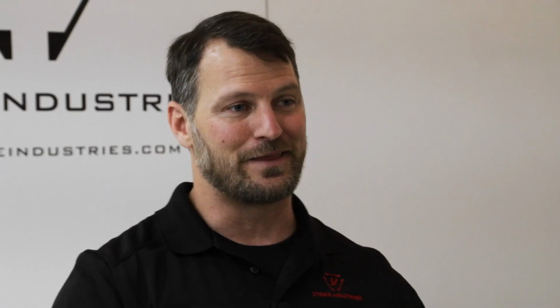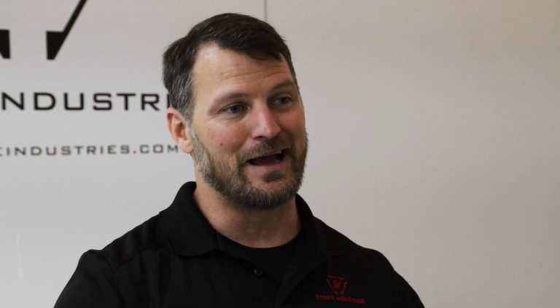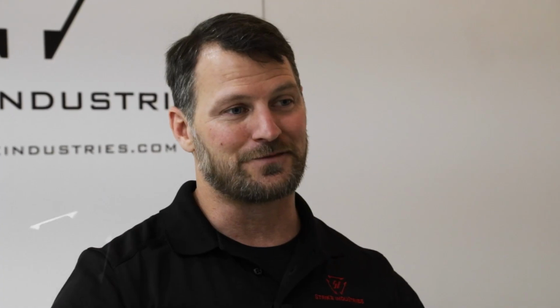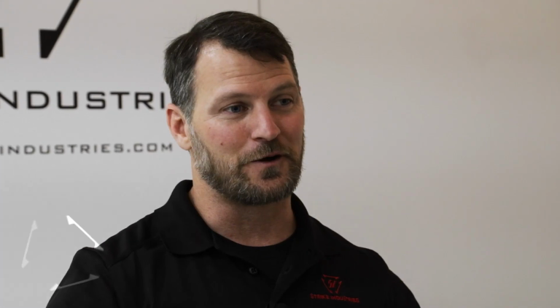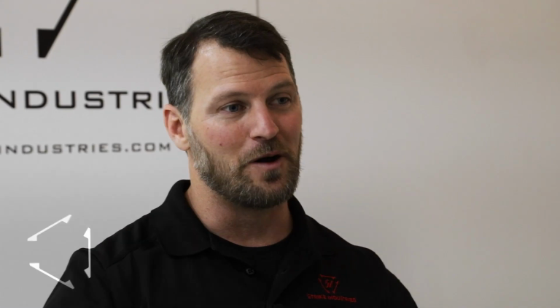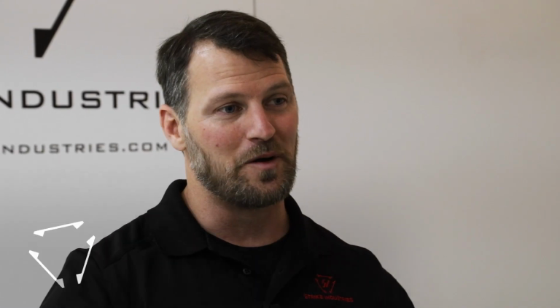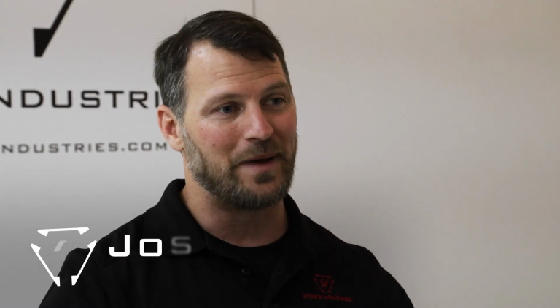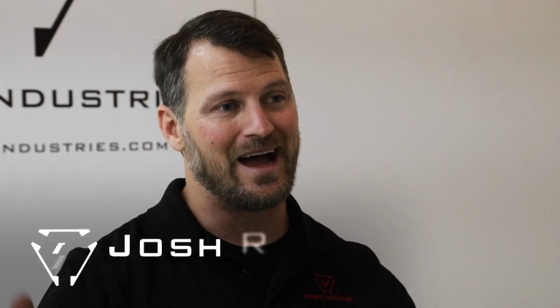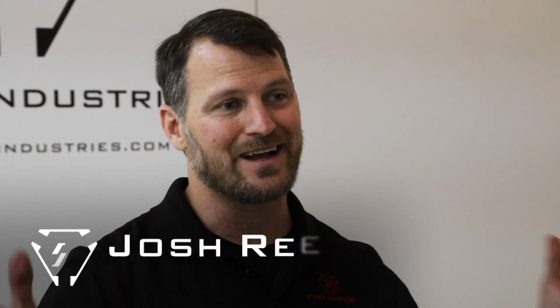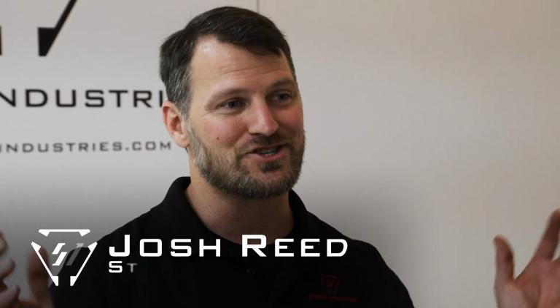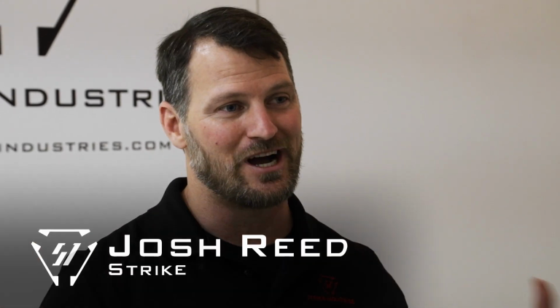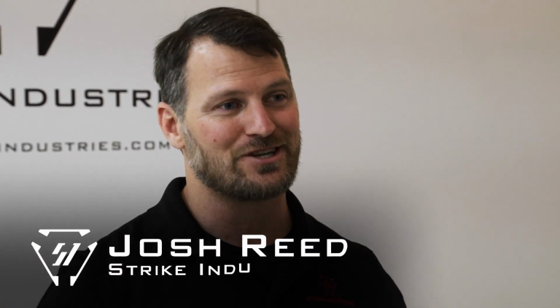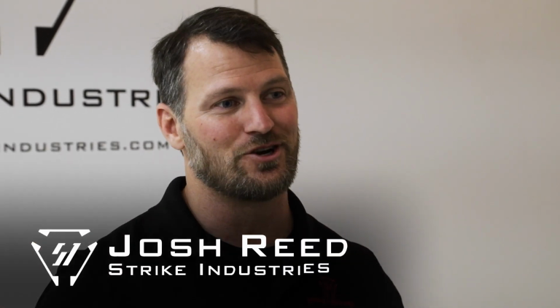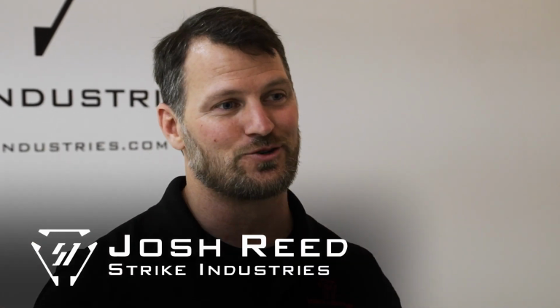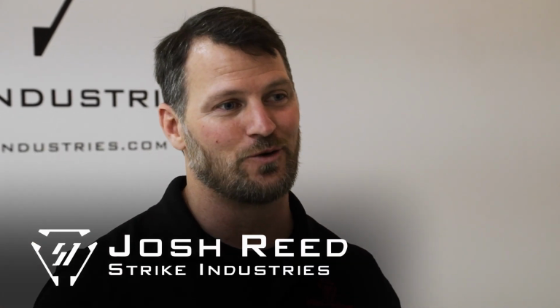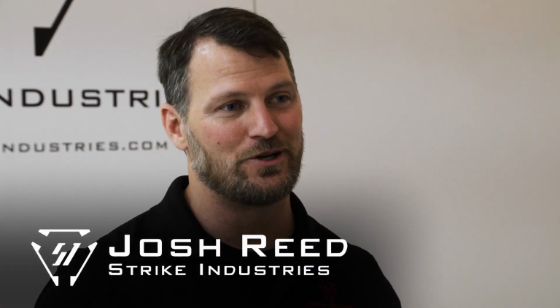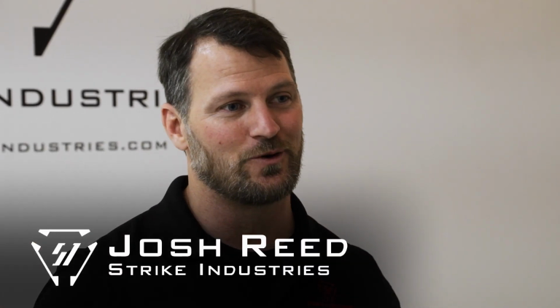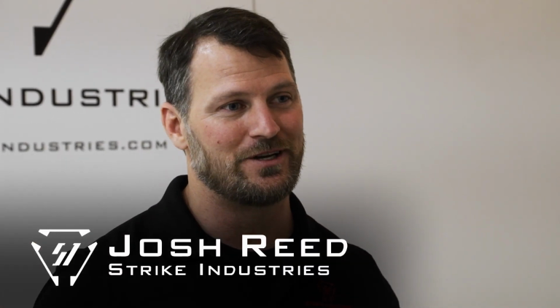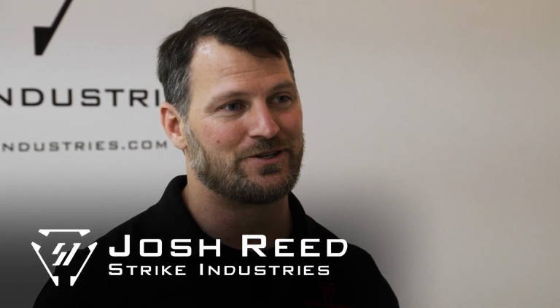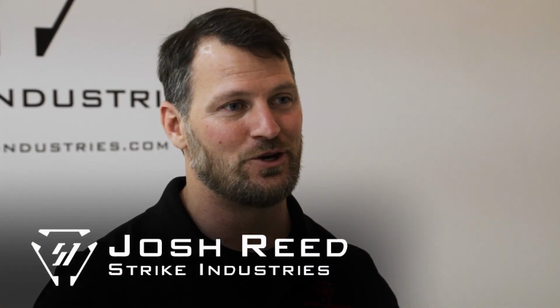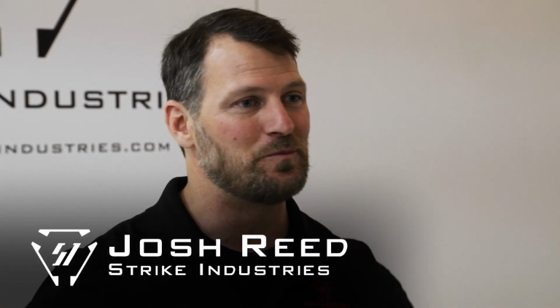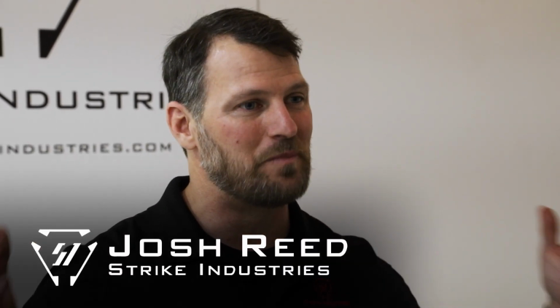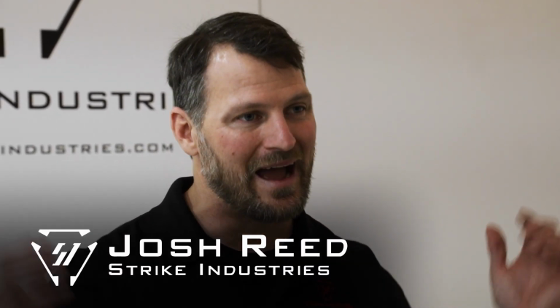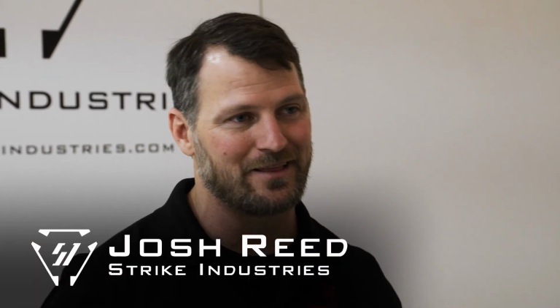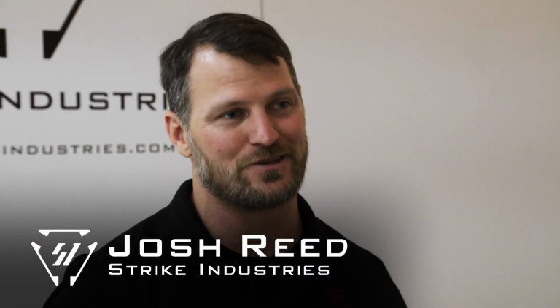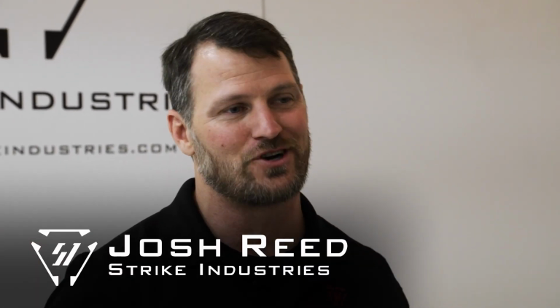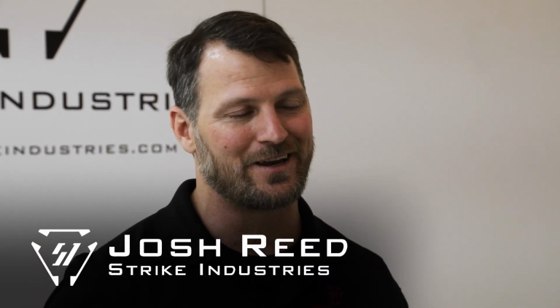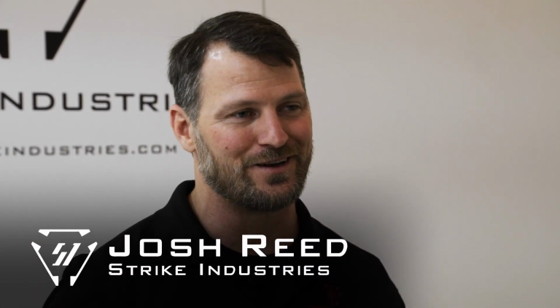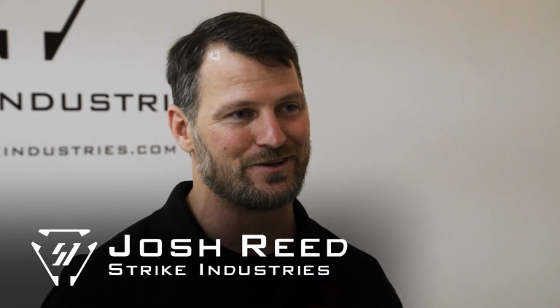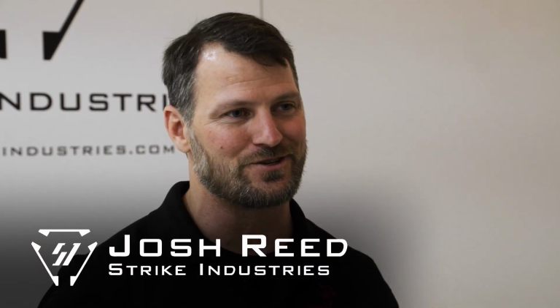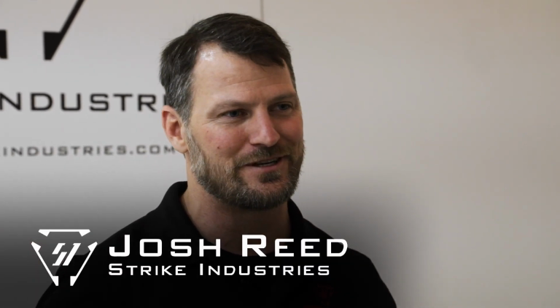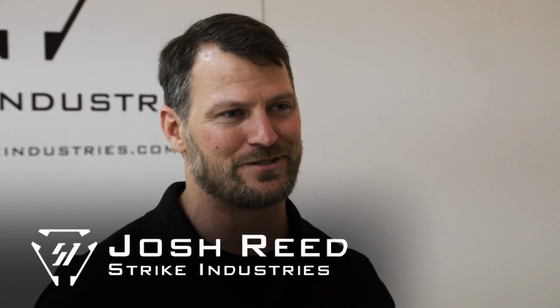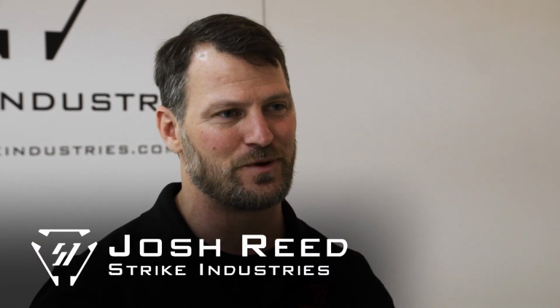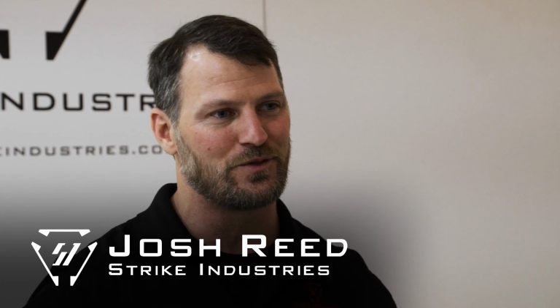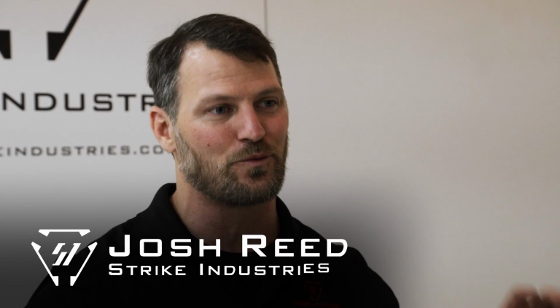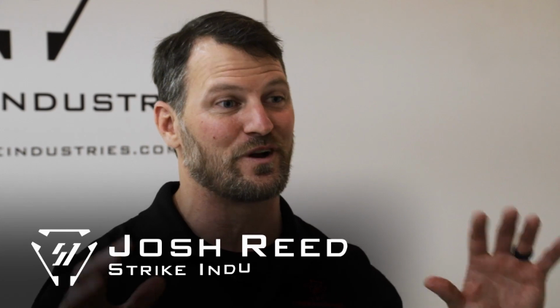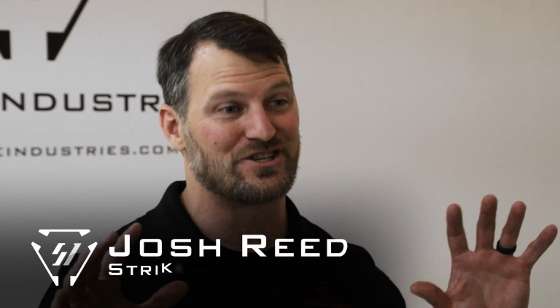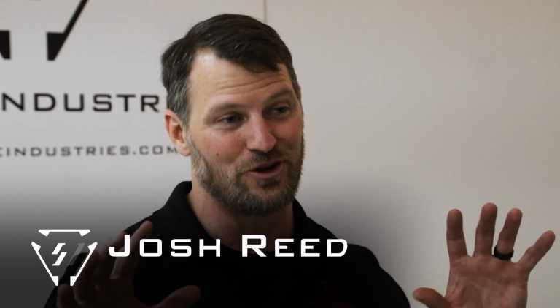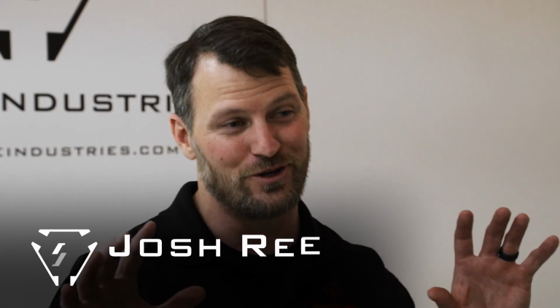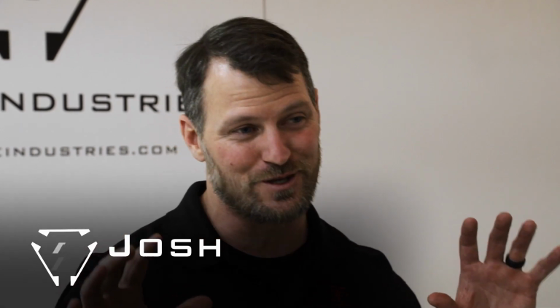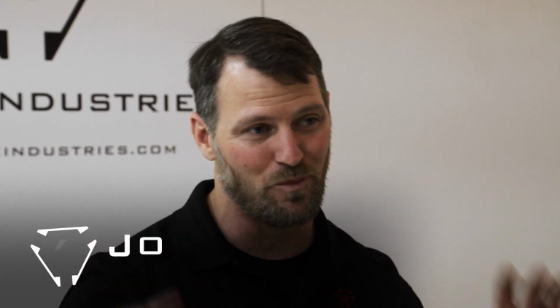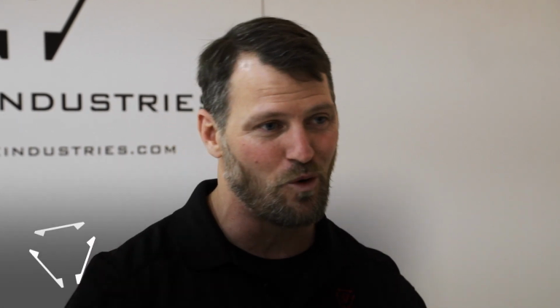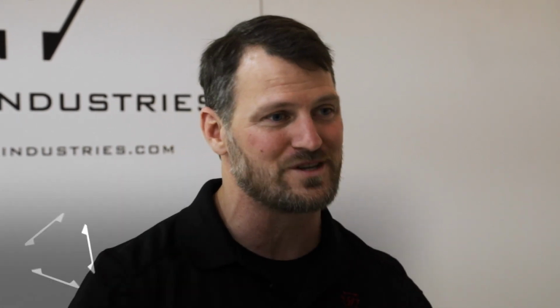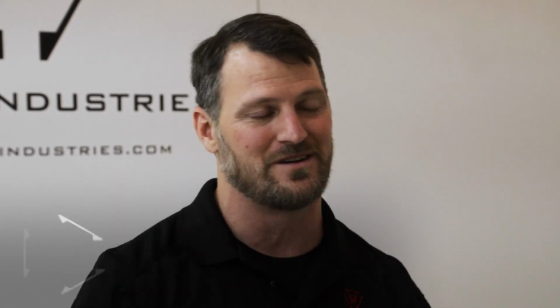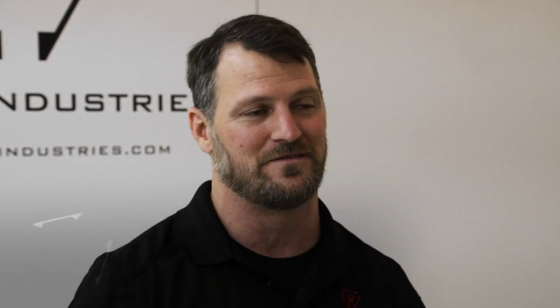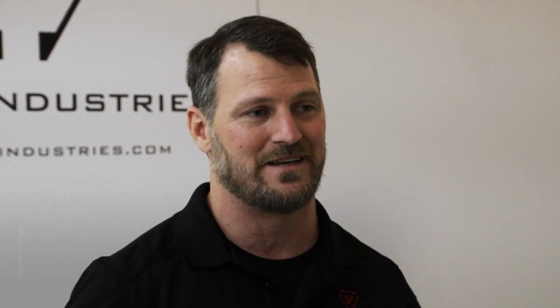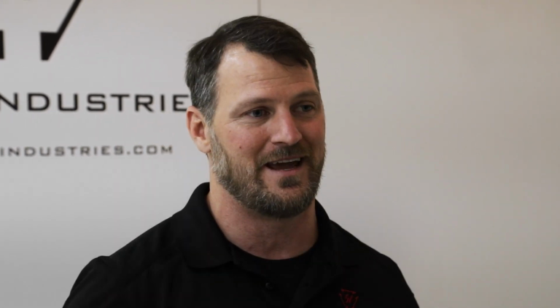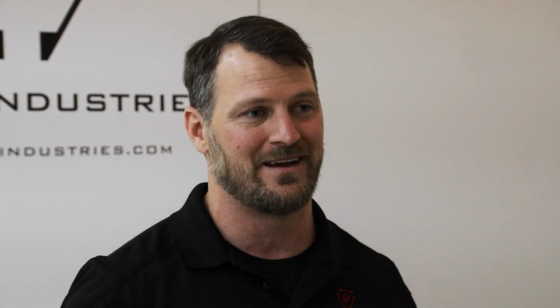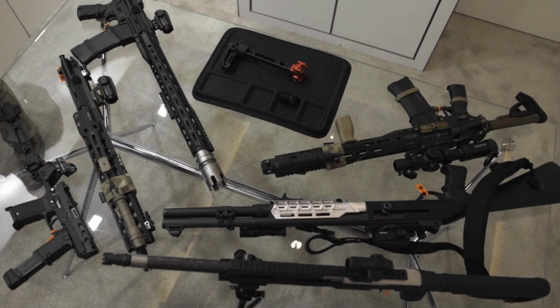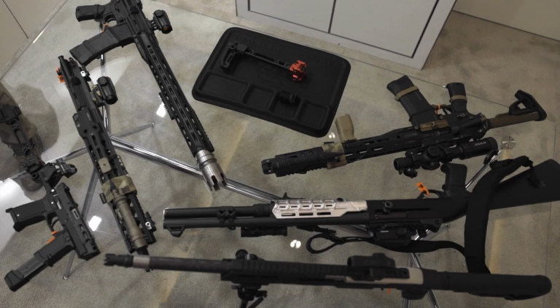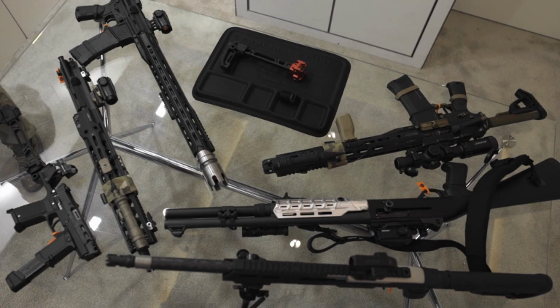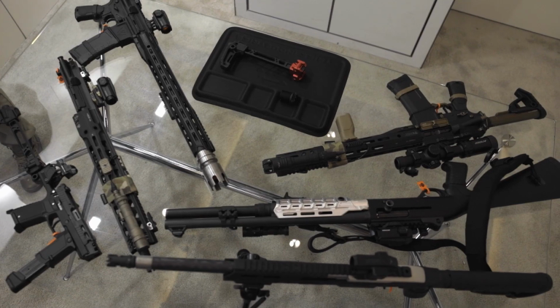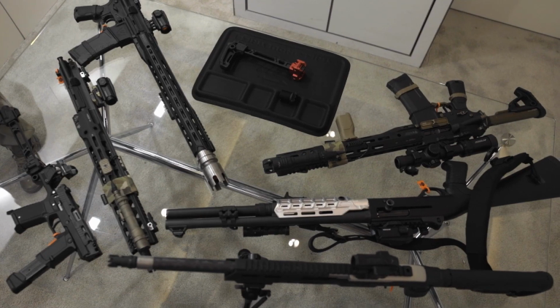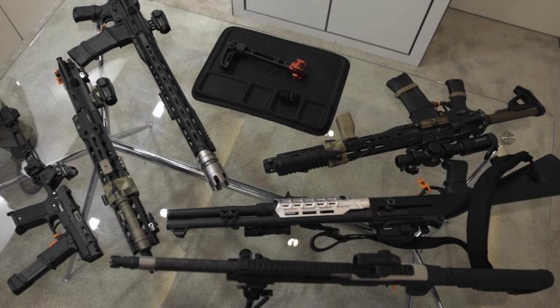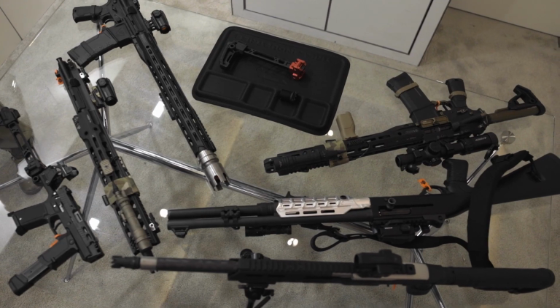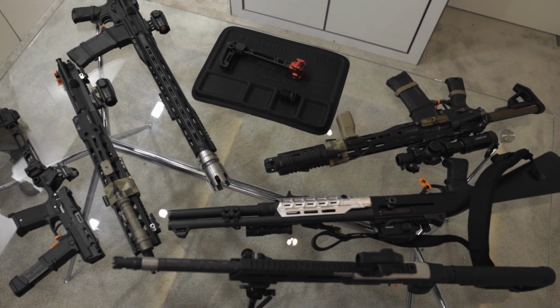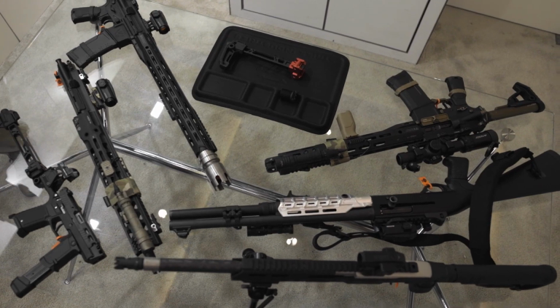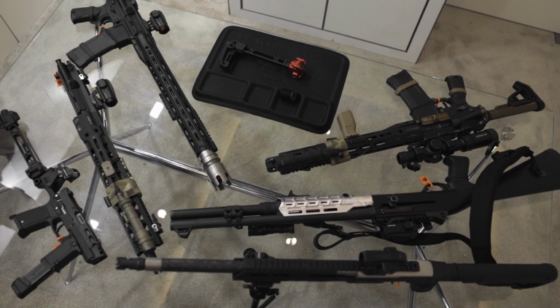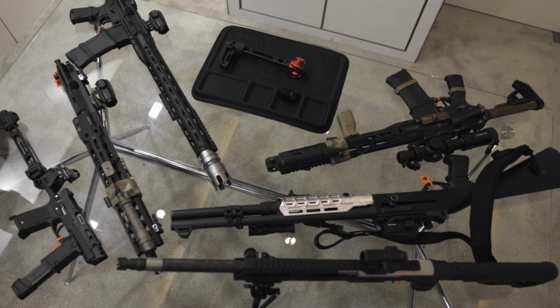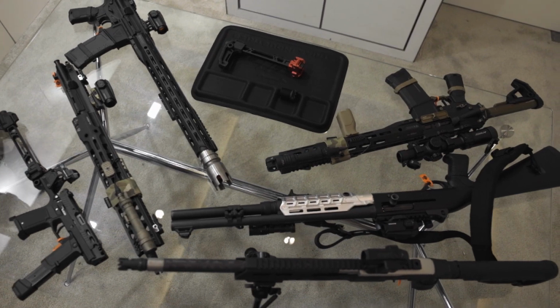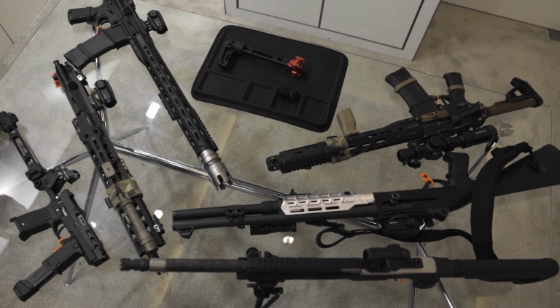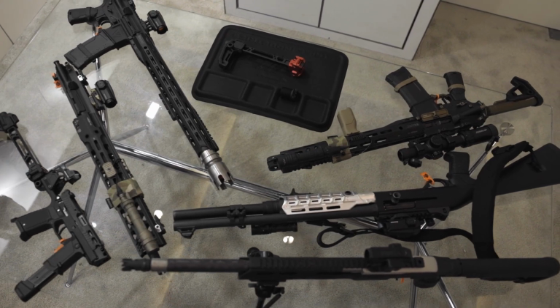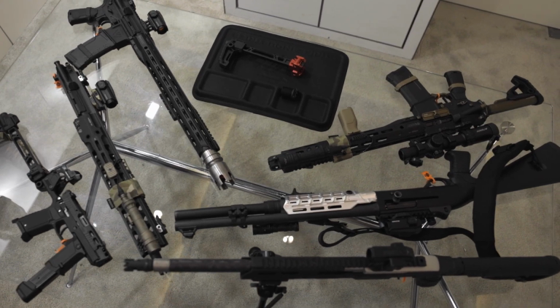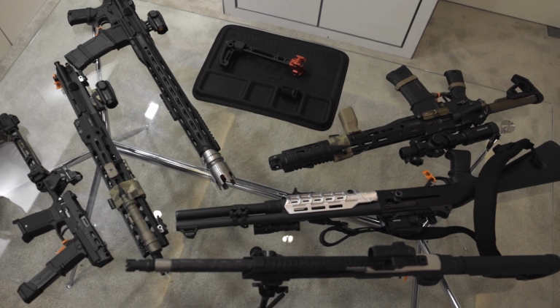Thanks for coming back. SHOT Show 2022, back in the Strike Industries booth. We're going to show you some more stuff today — I've got a smattering of stuff.